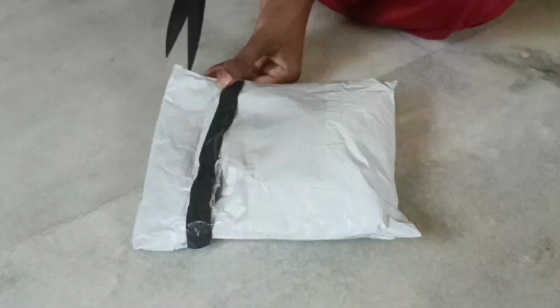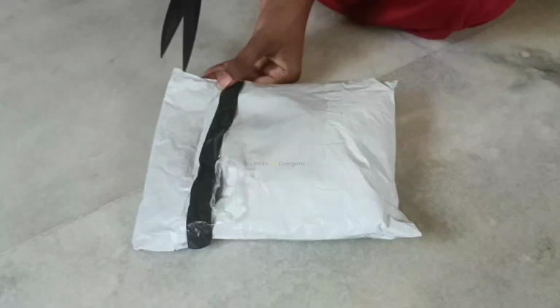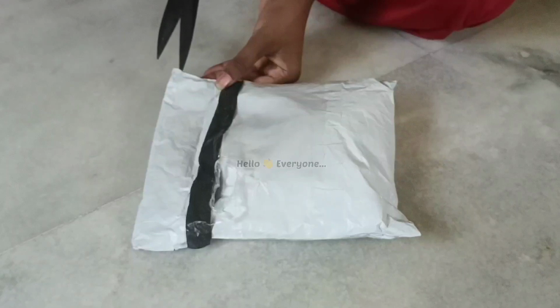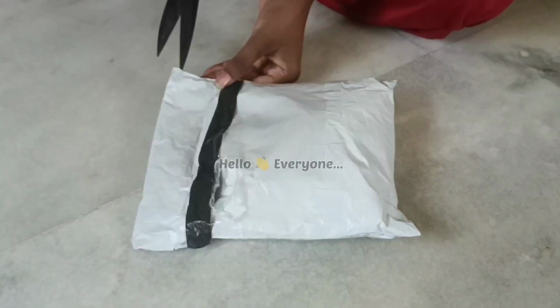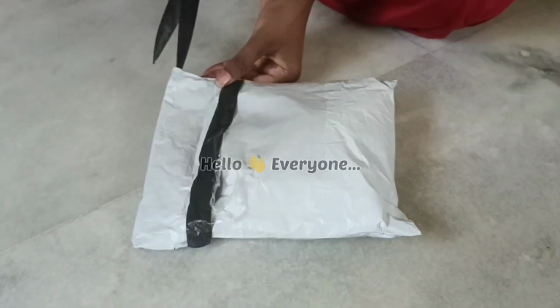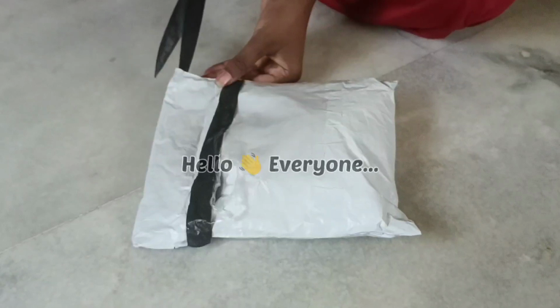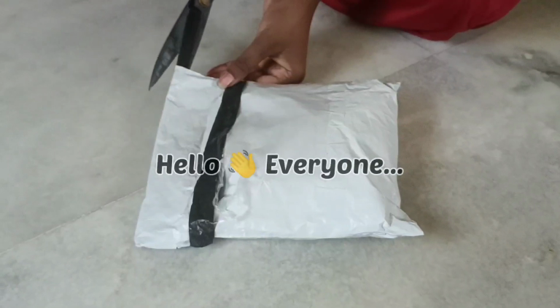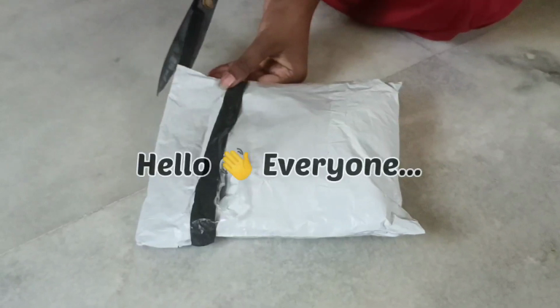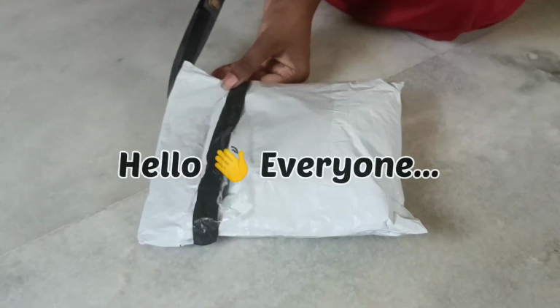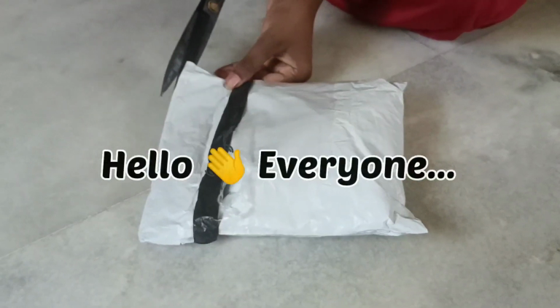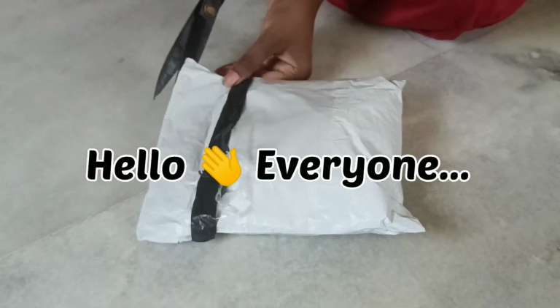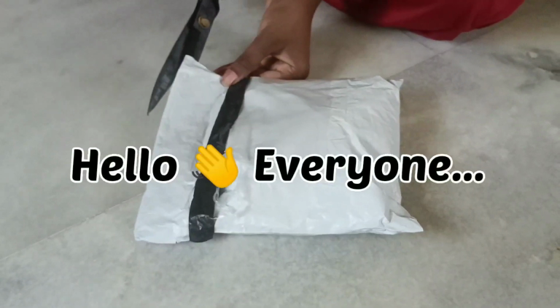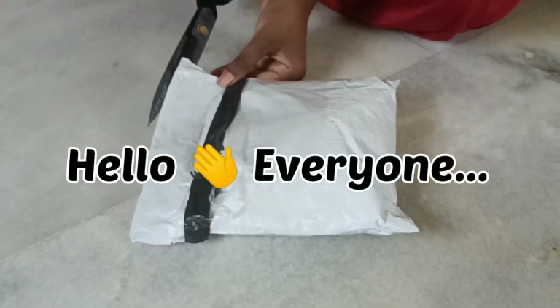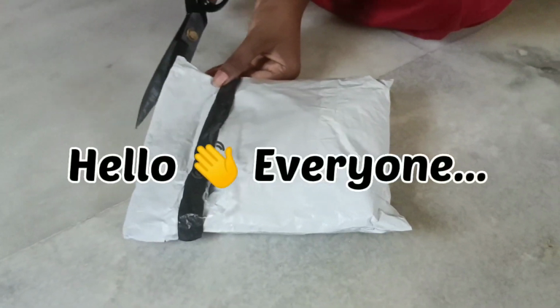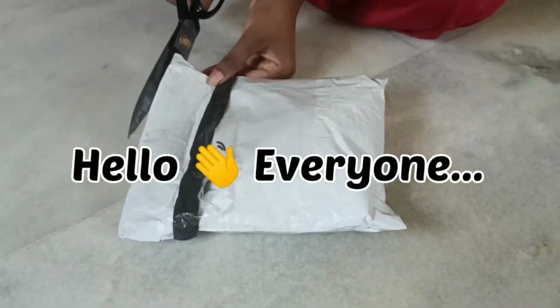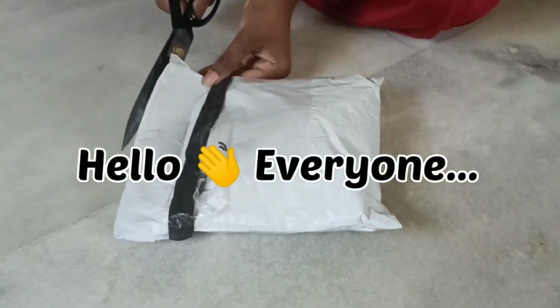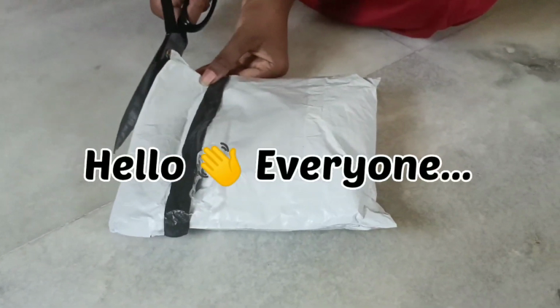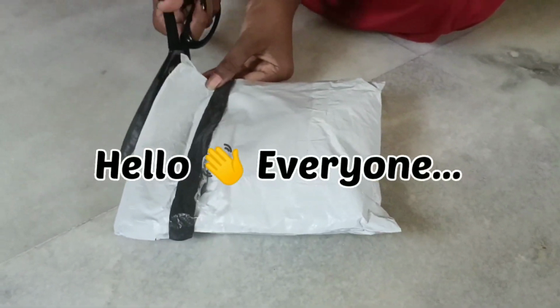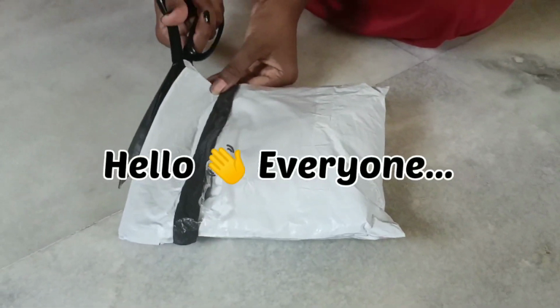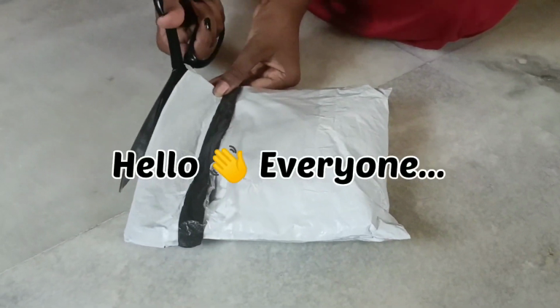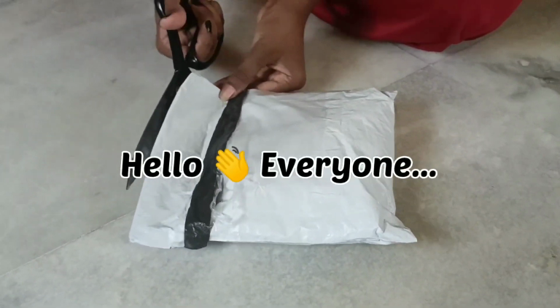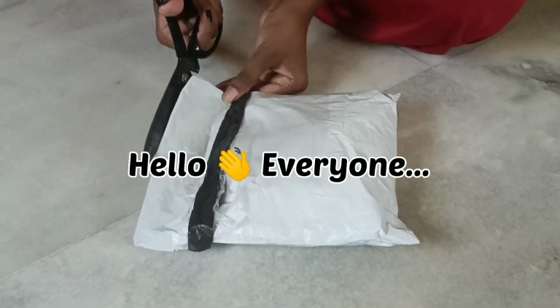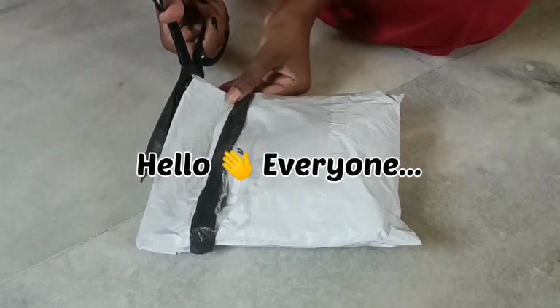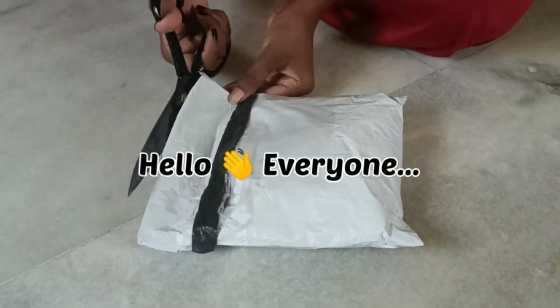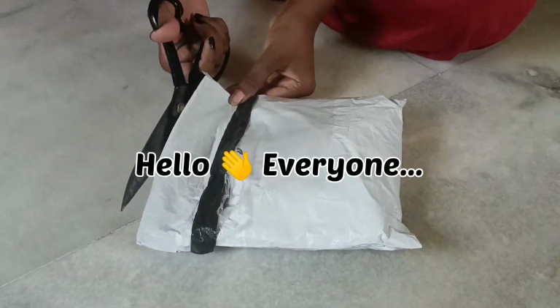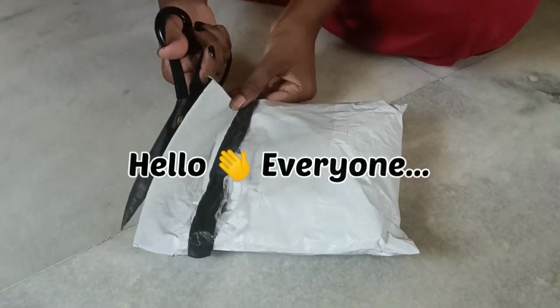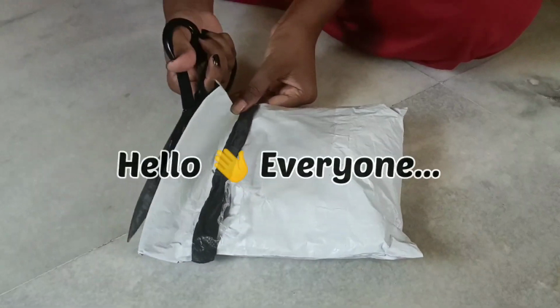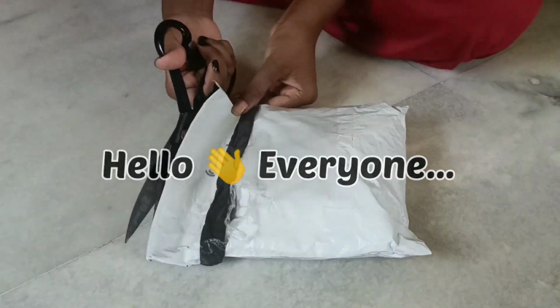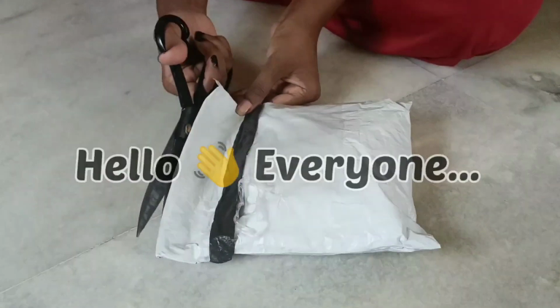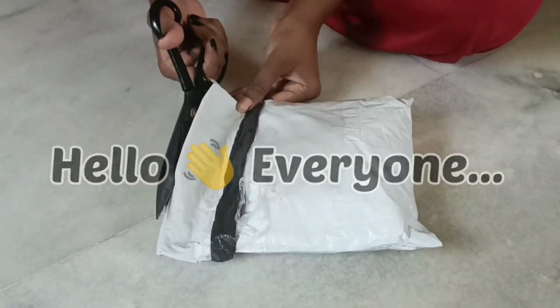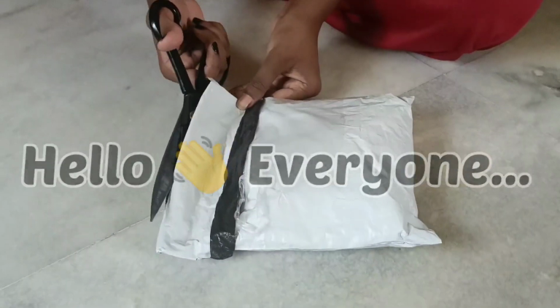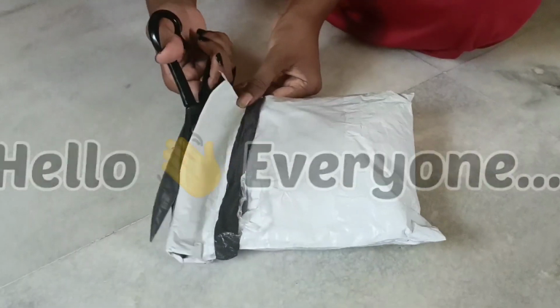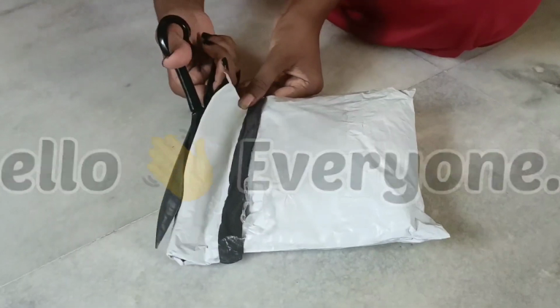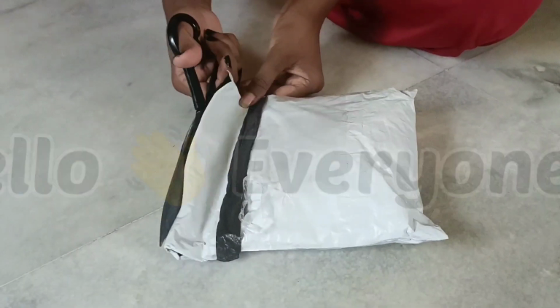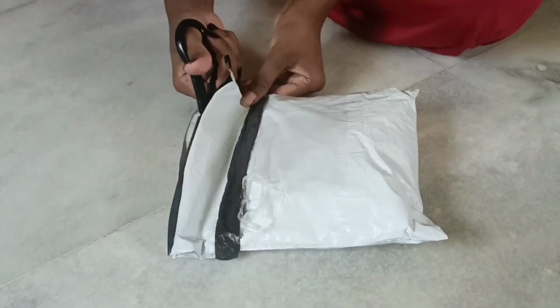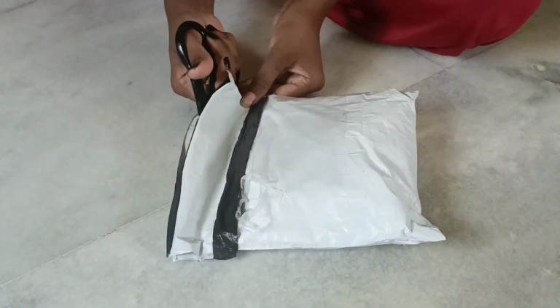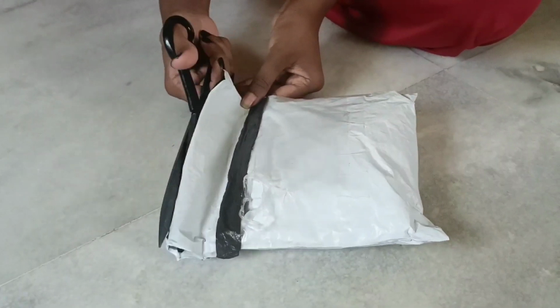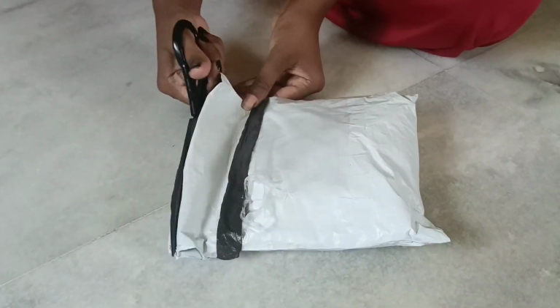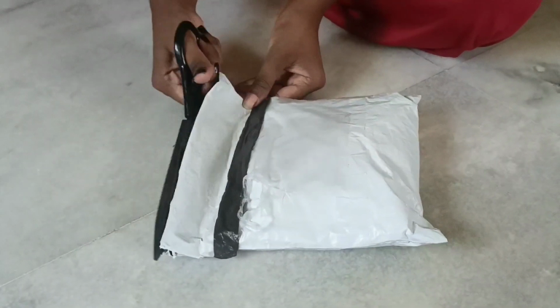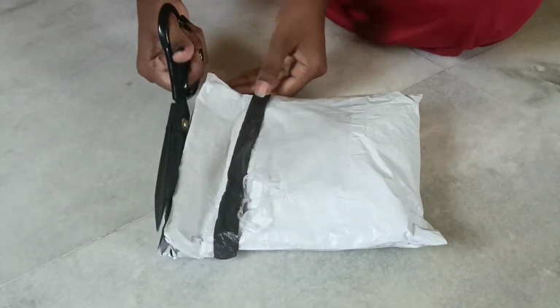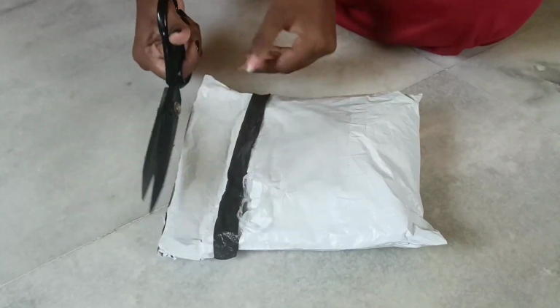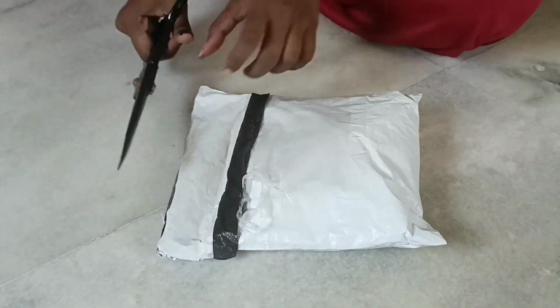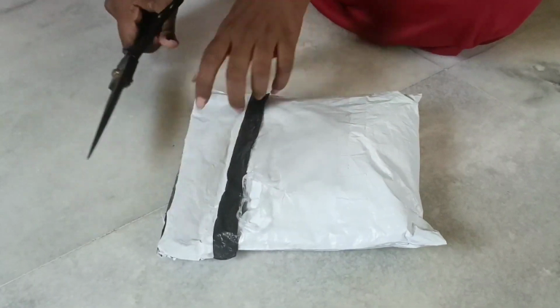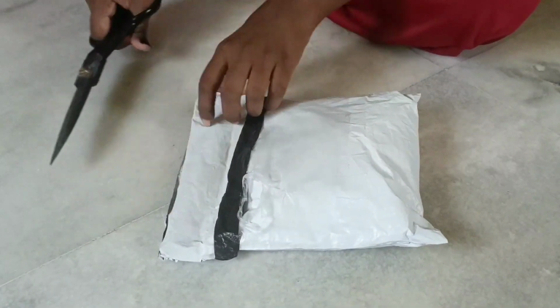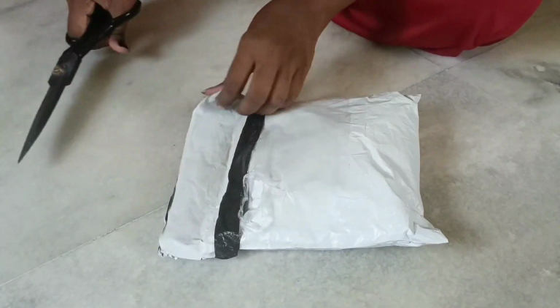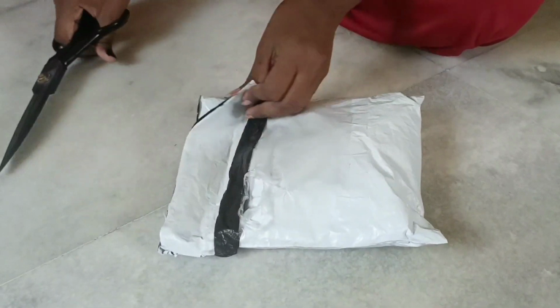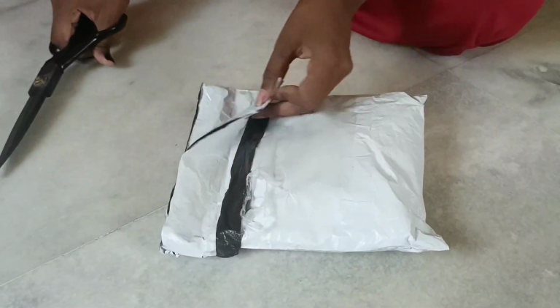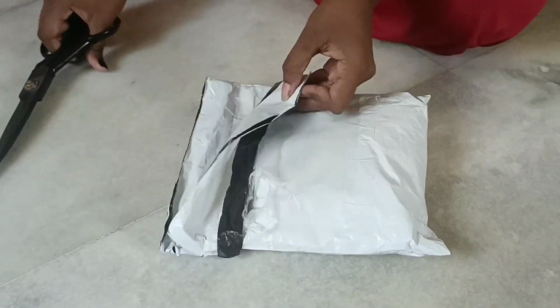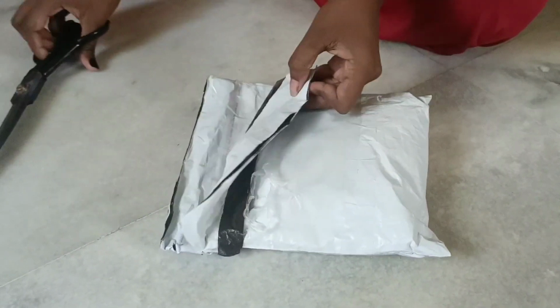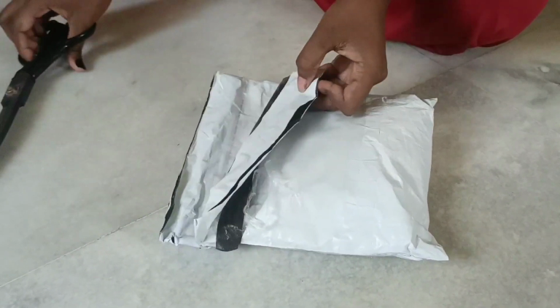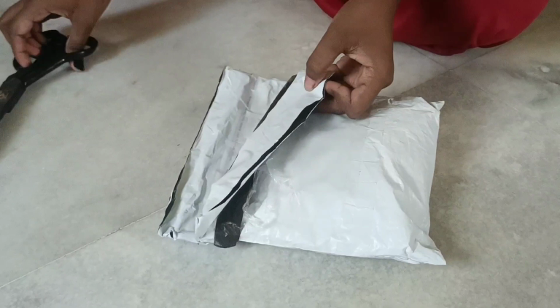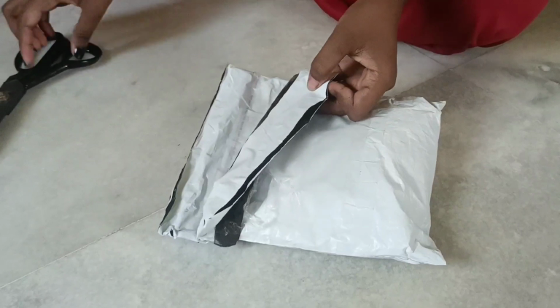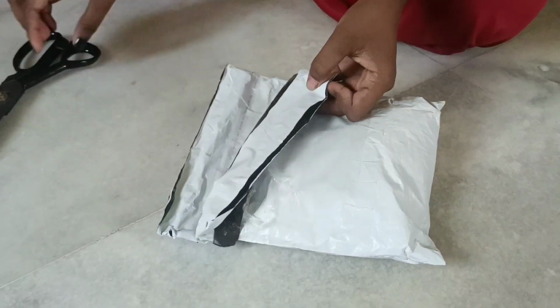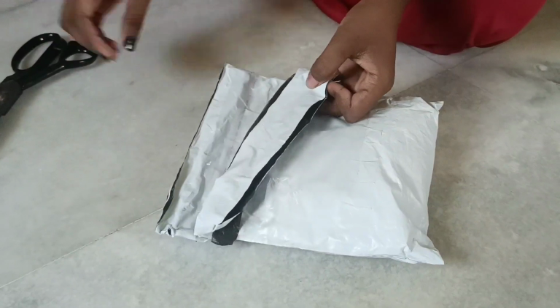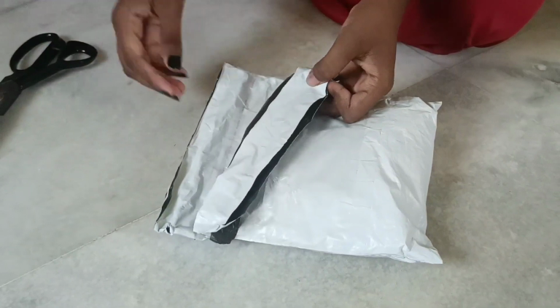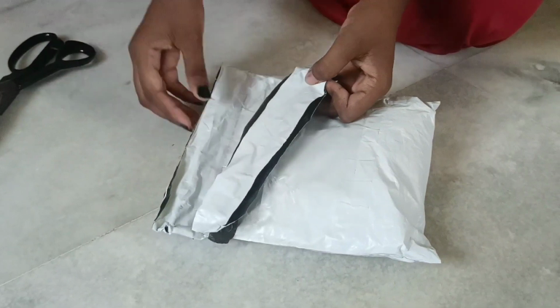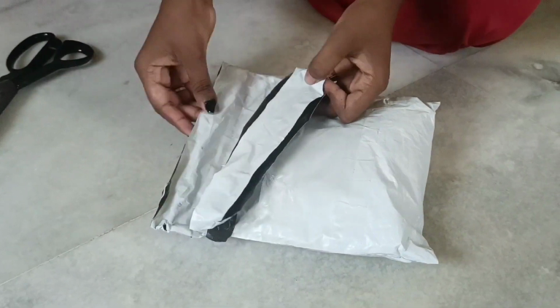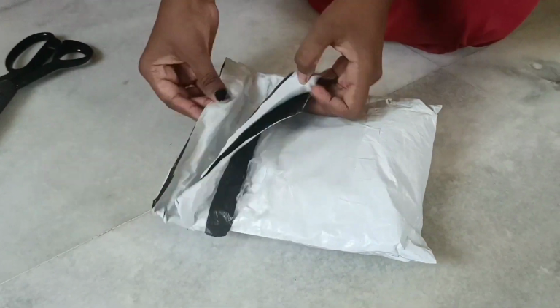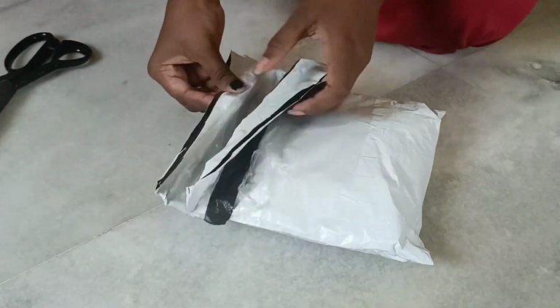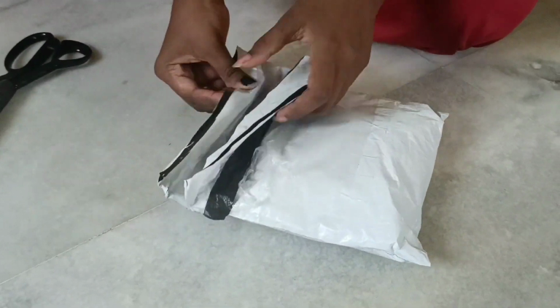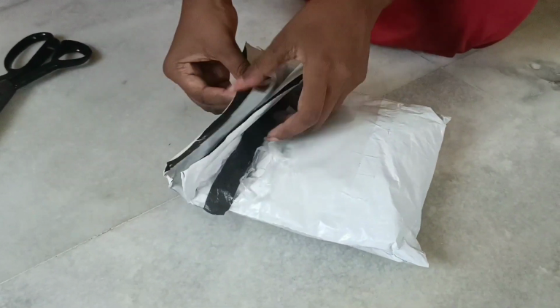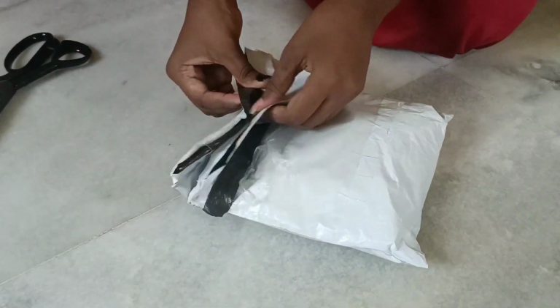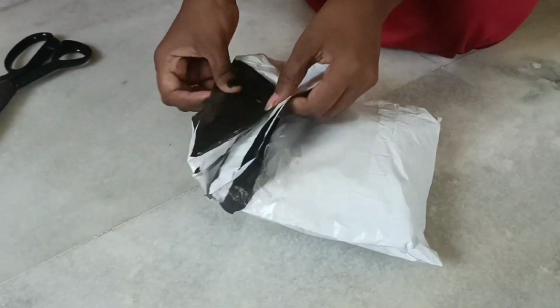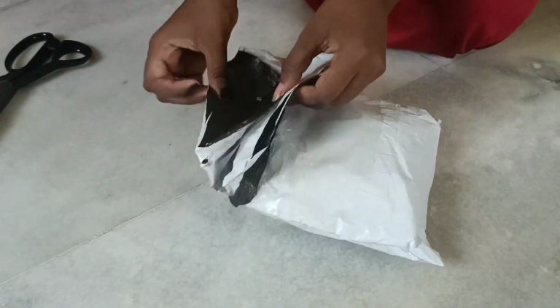Hi friends! Welcome to our channel! Today, I am going to show you a hair extension.